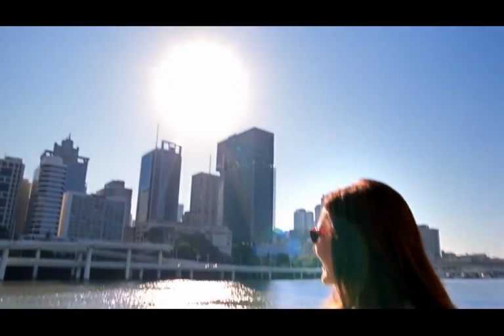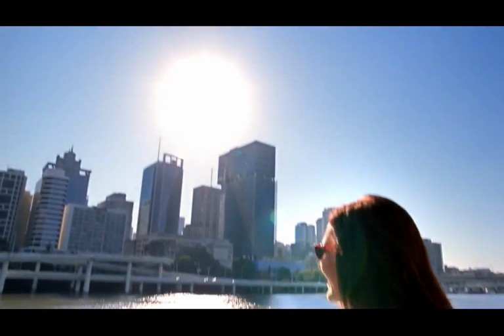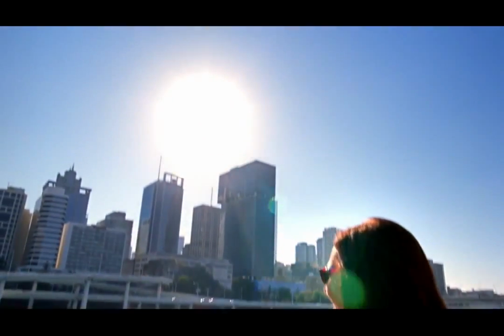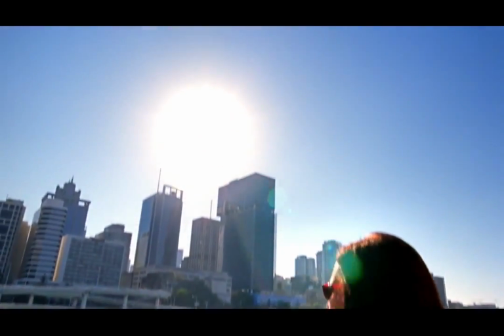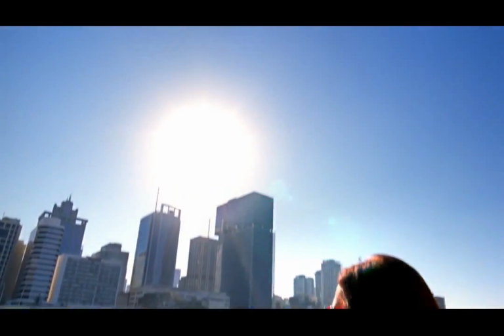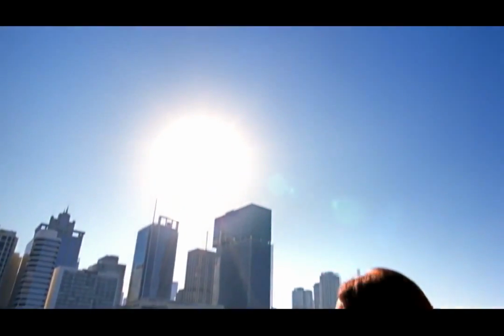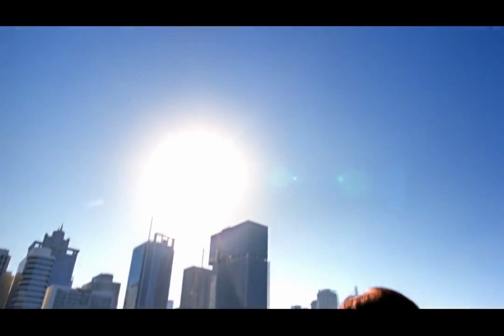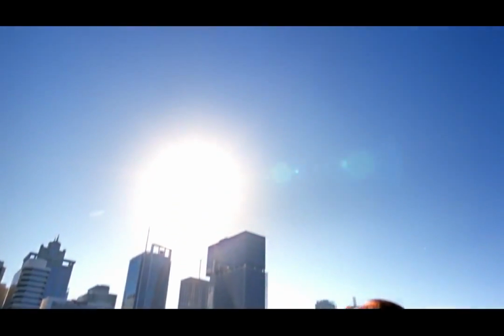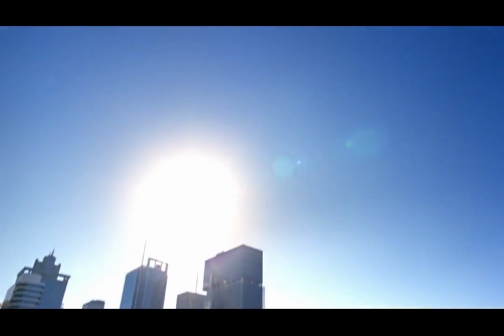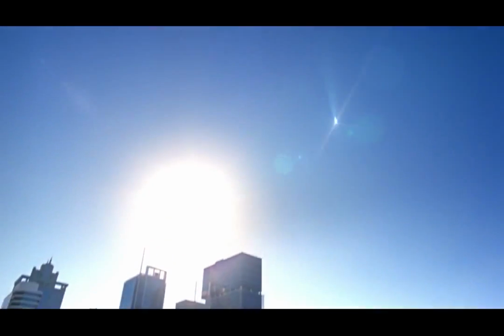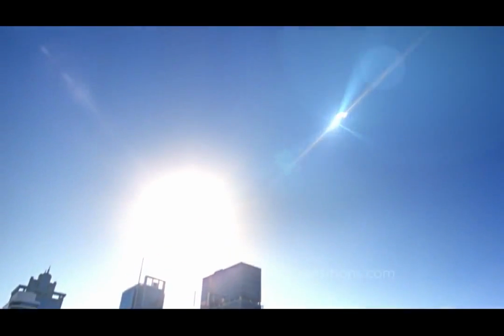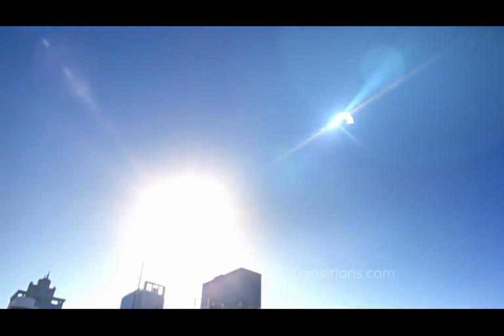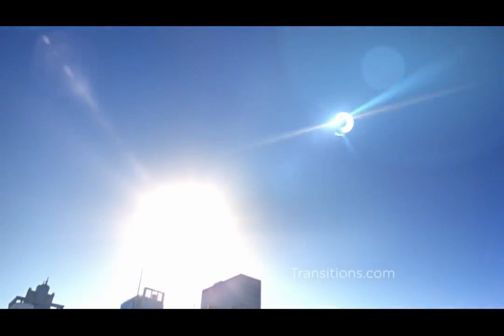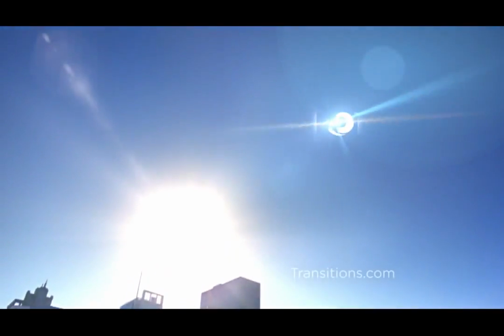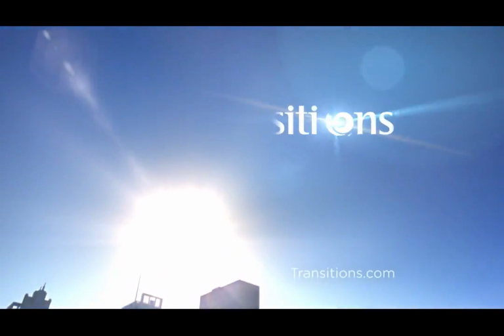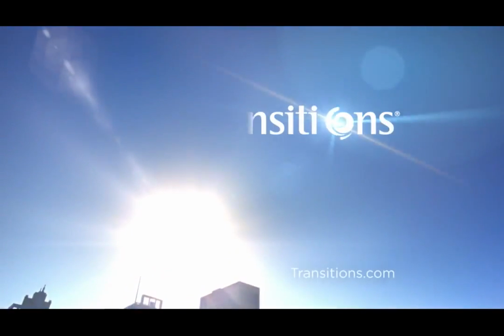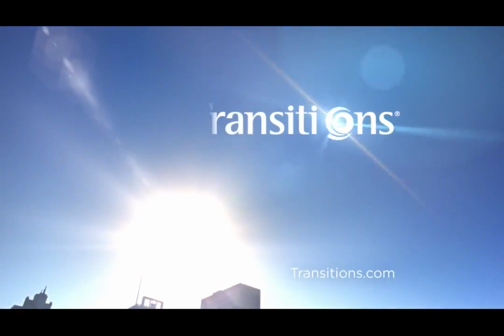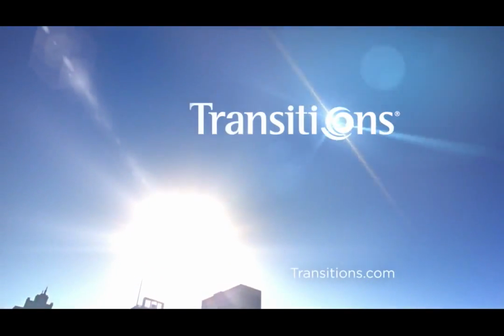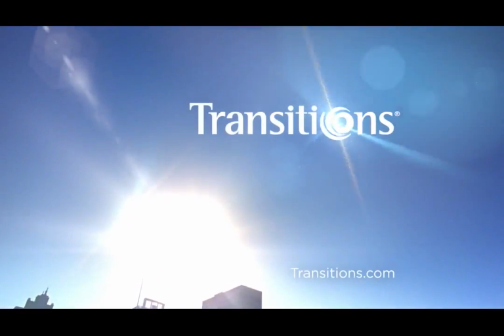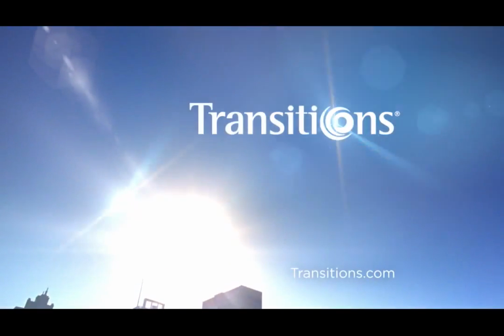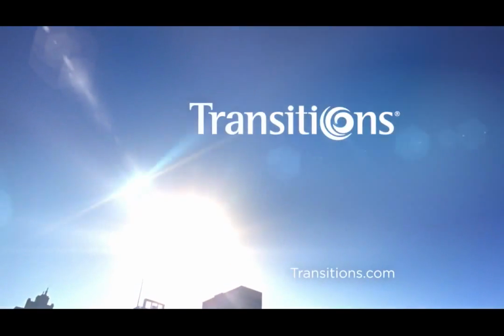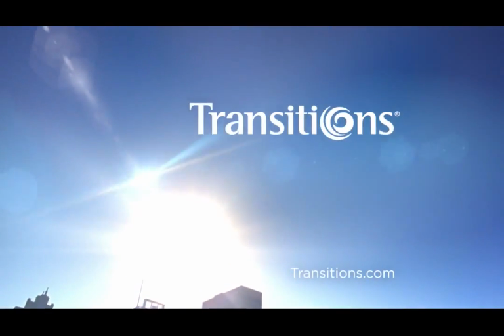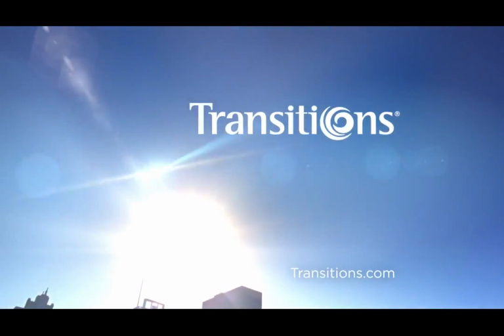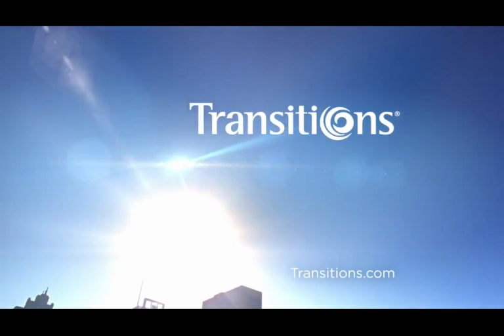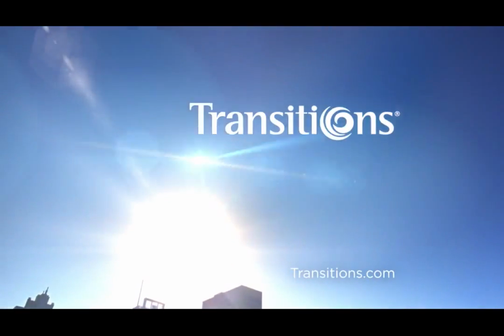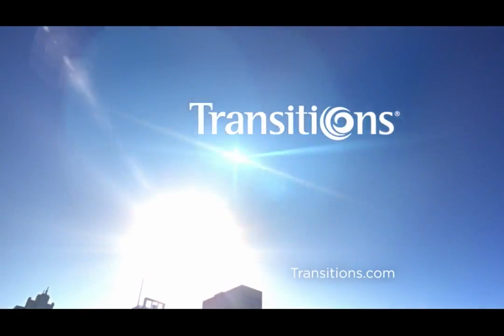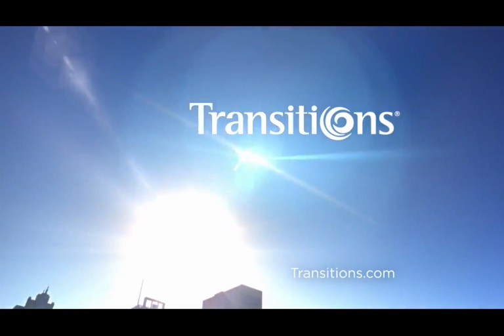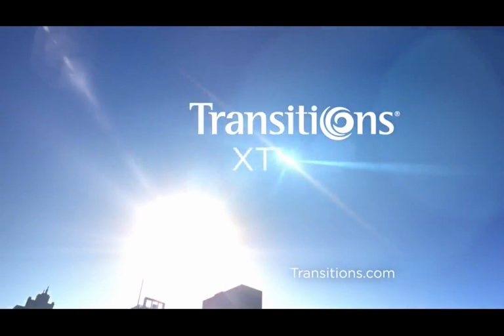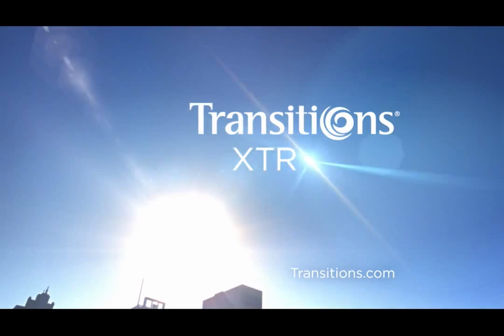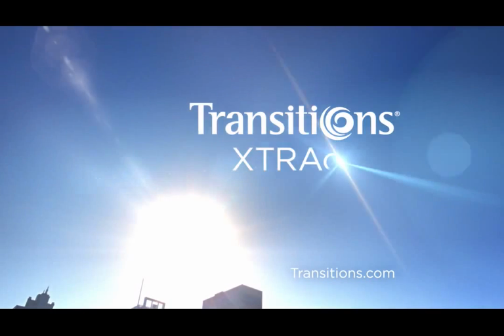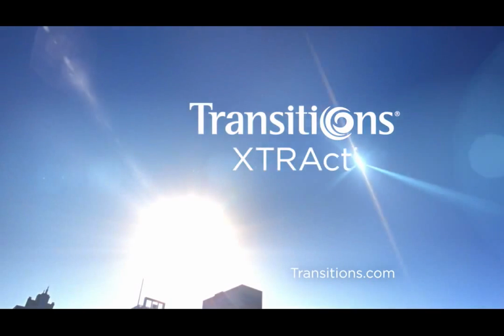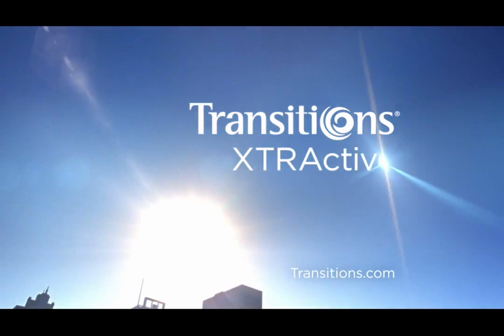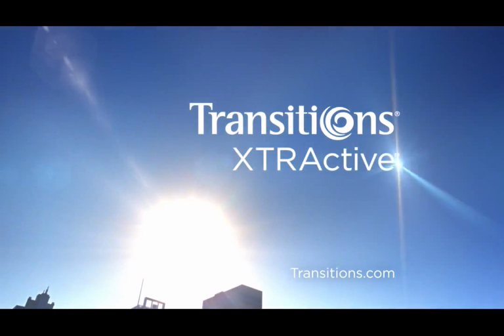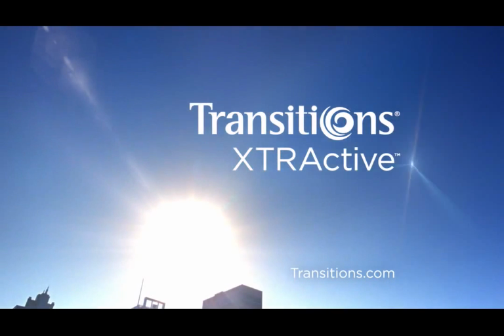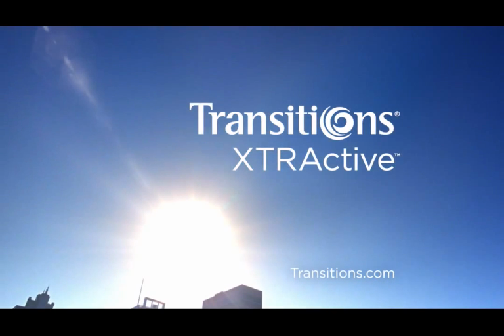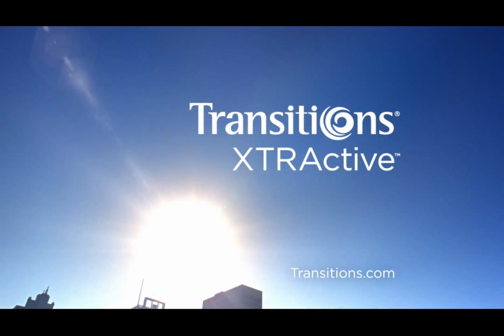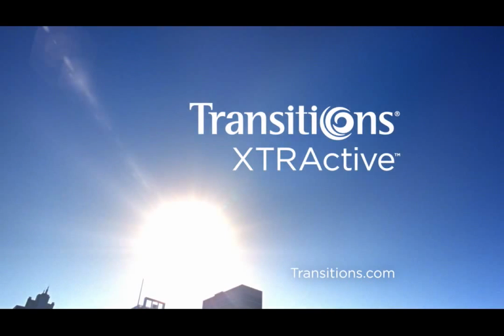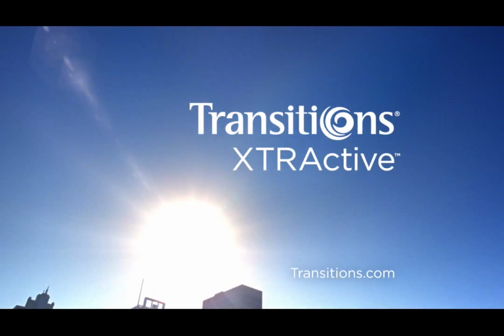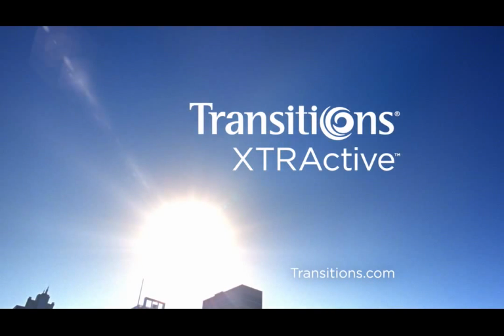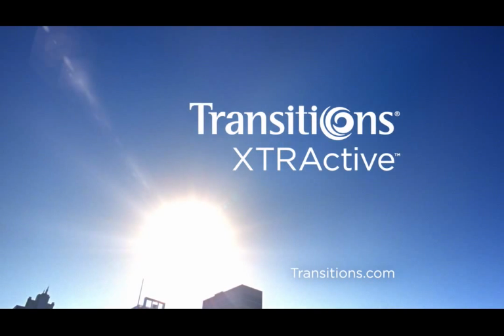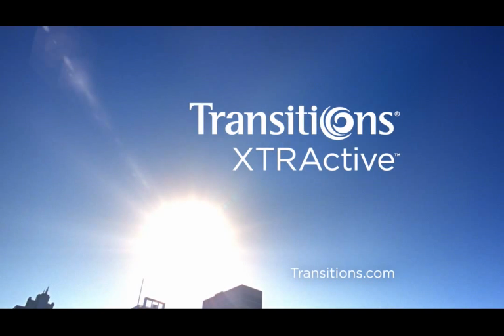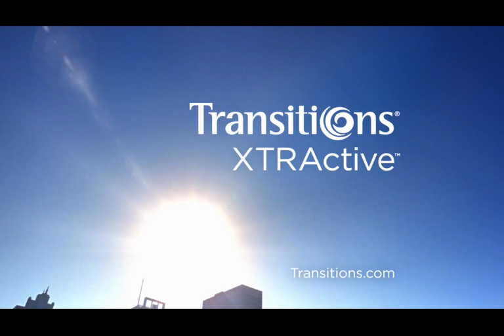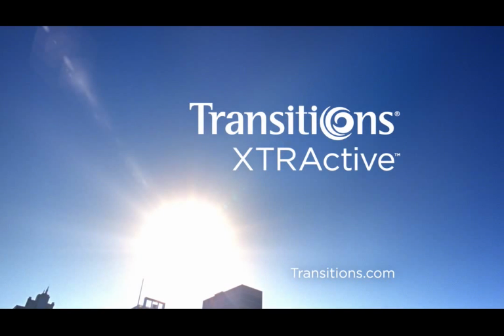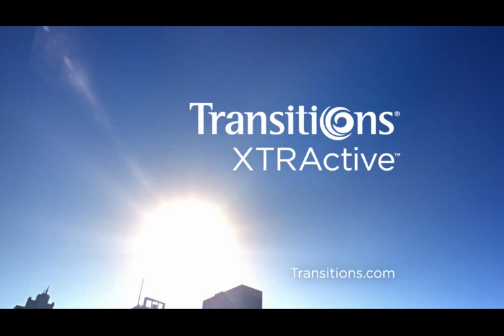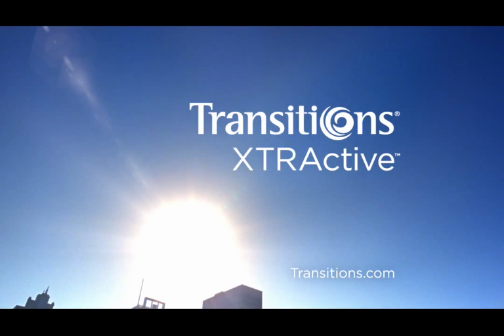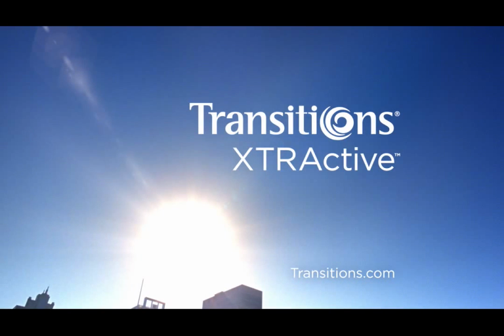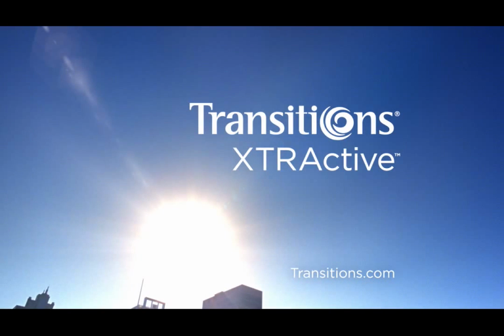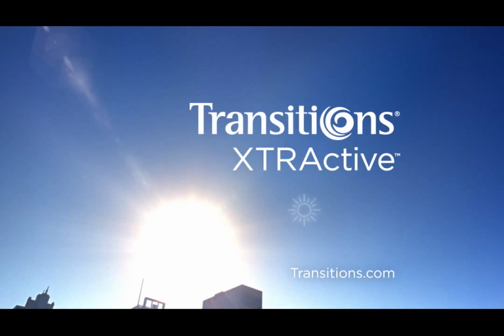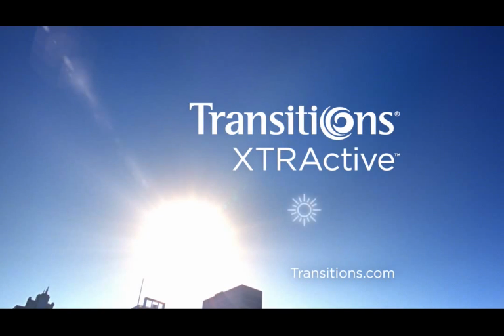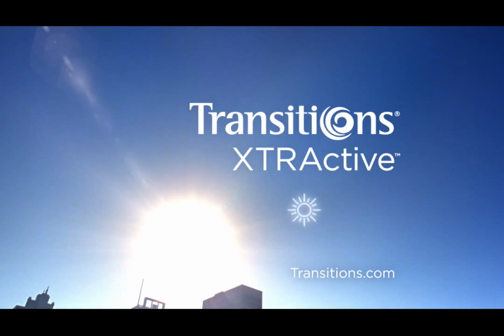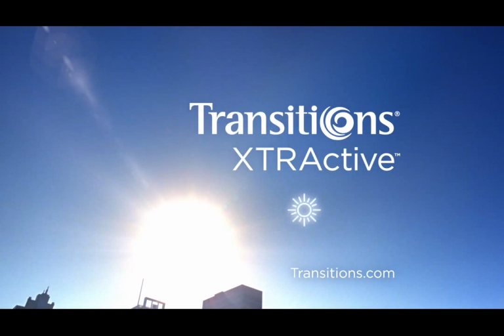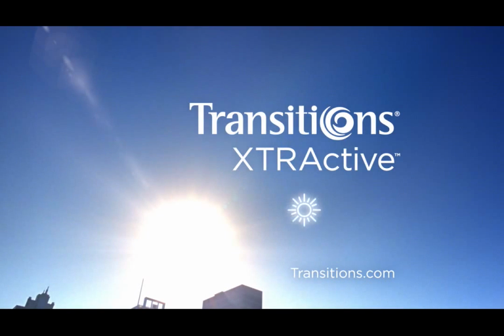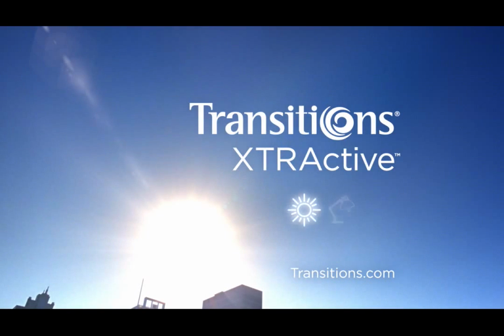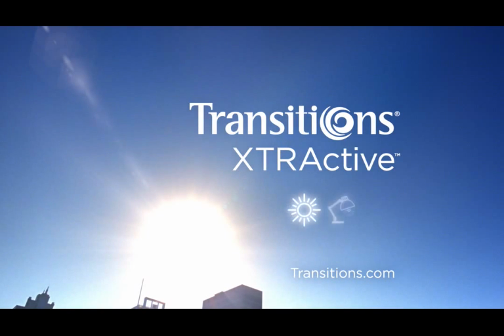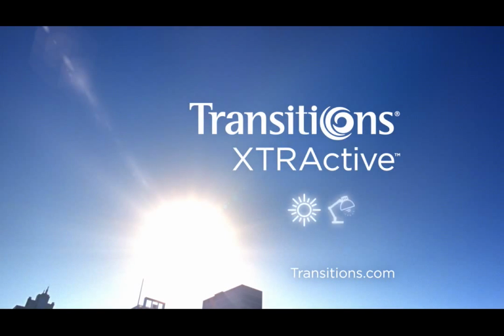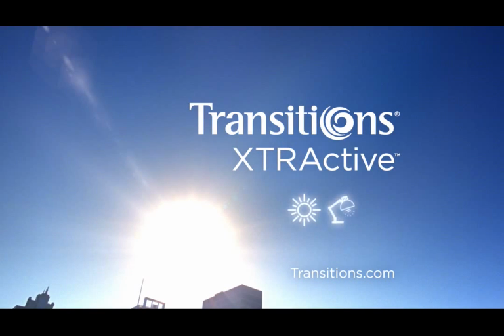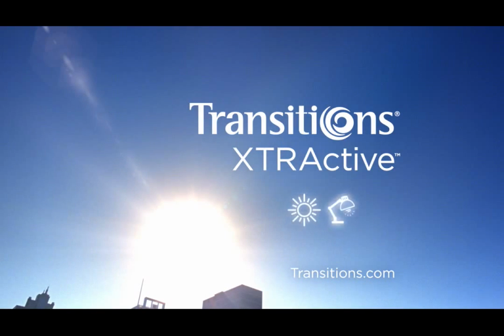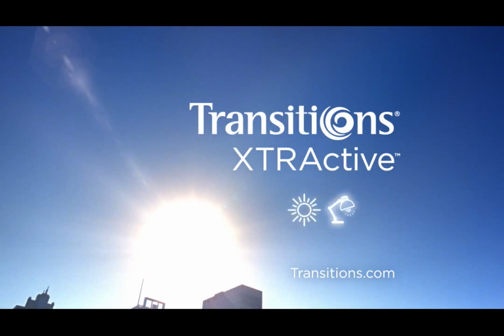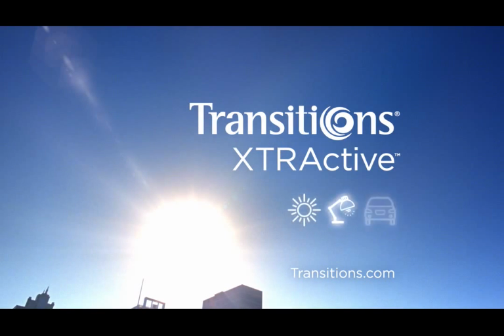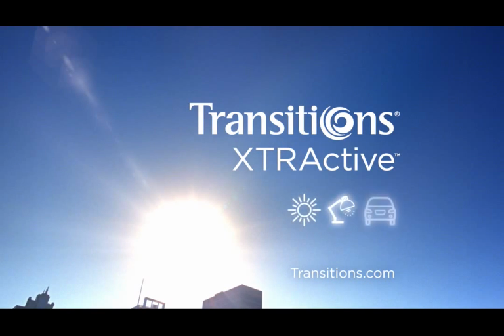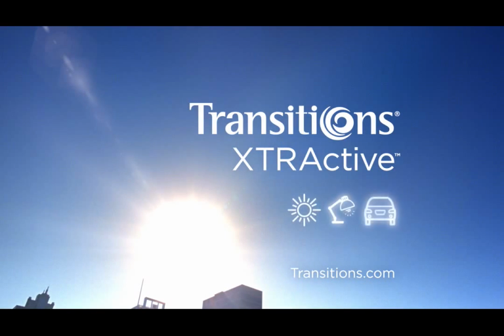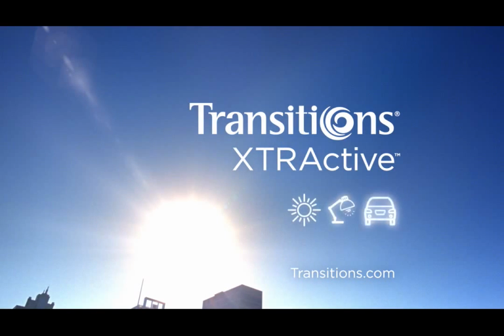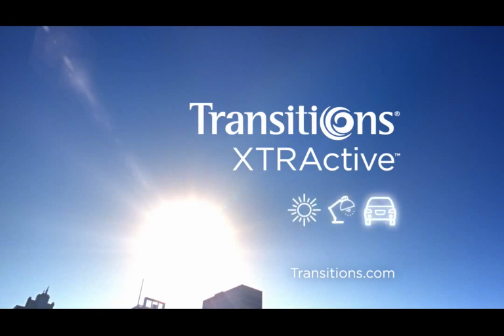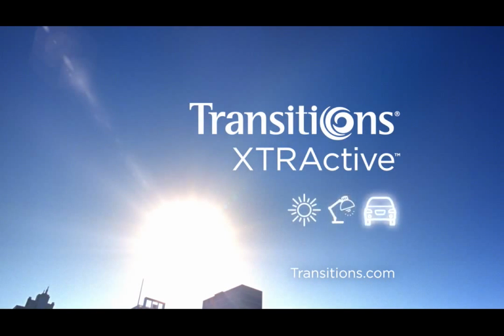Ask your eye care professional about Transitions XTRActive if you want extra protection for light outdoors, indoors, and in the car.